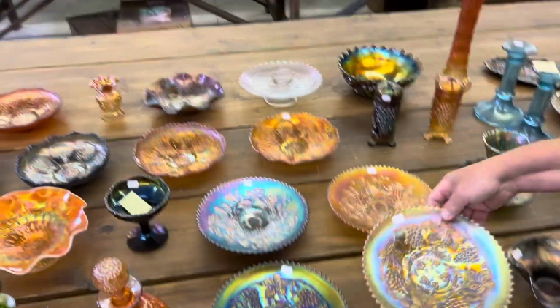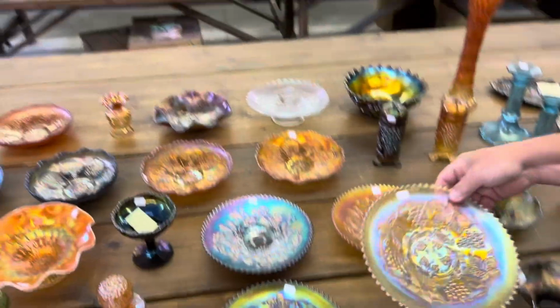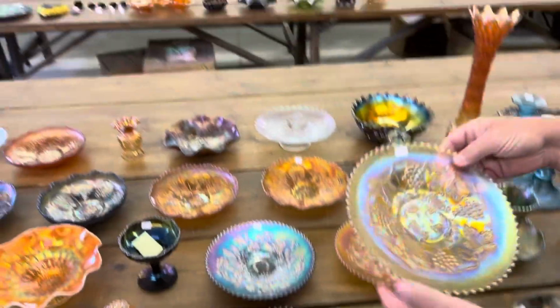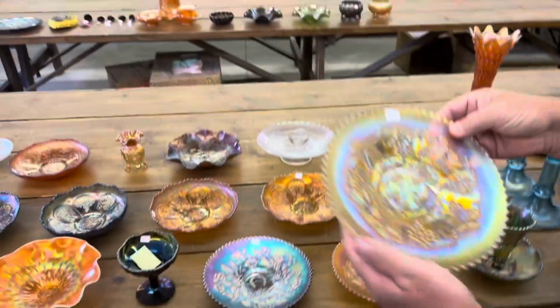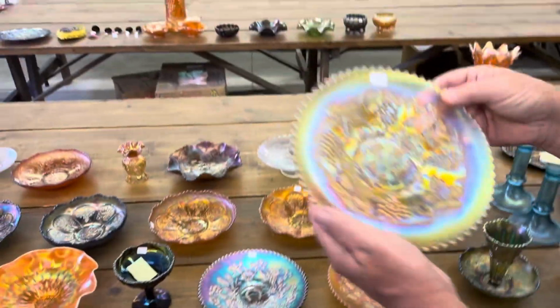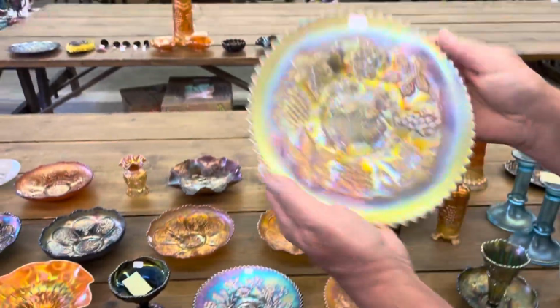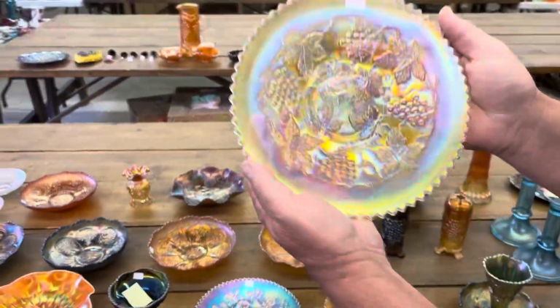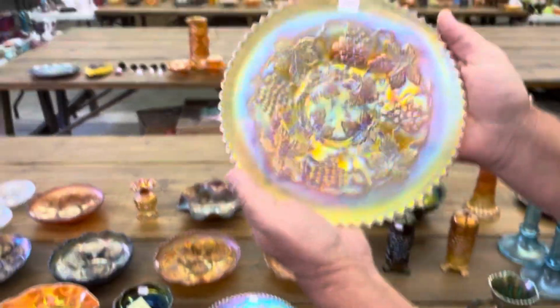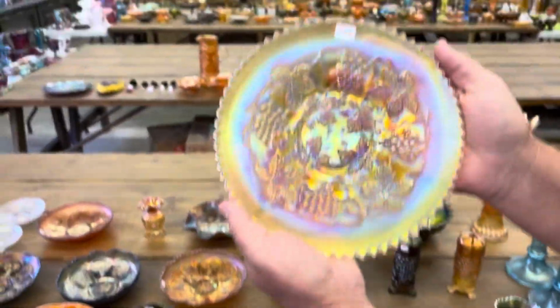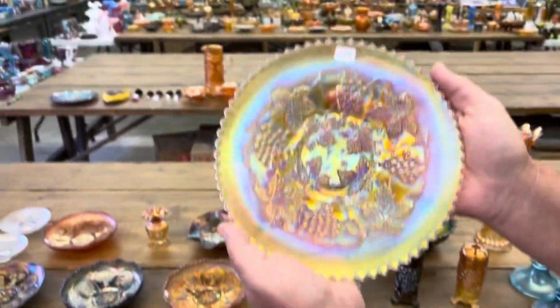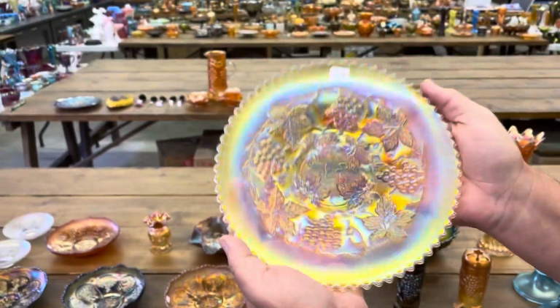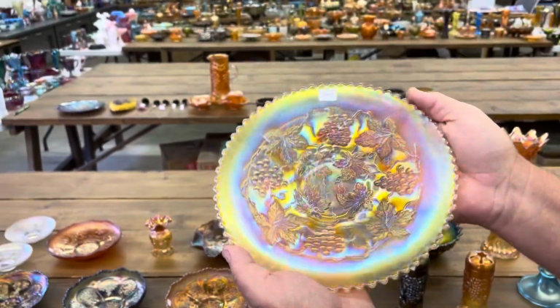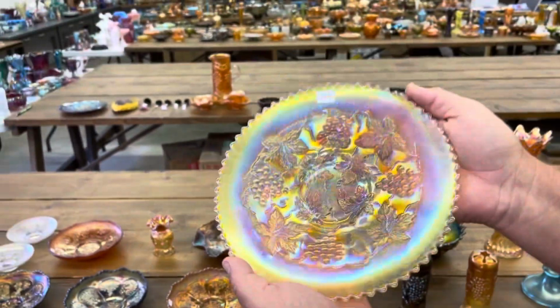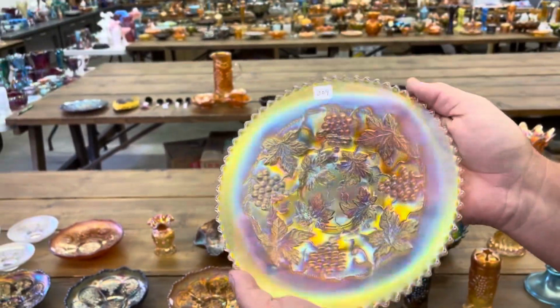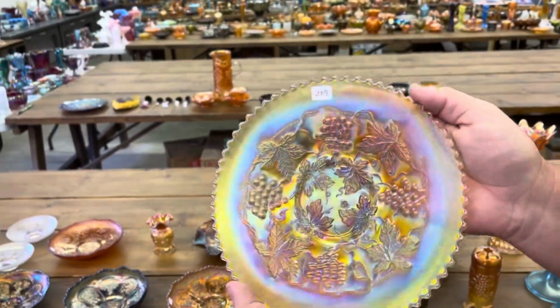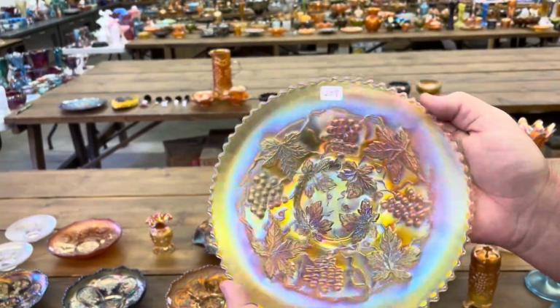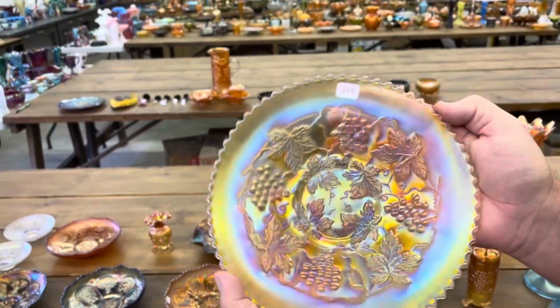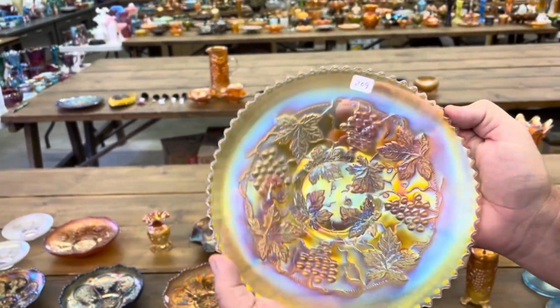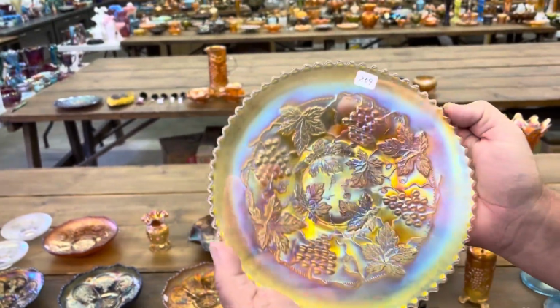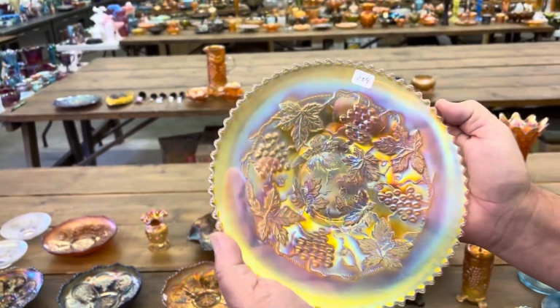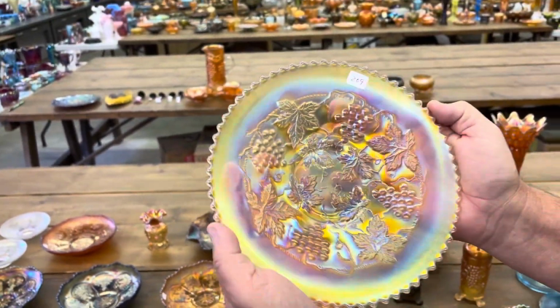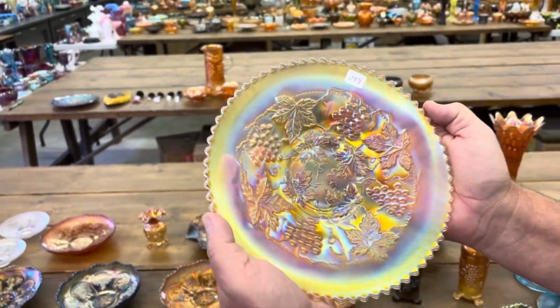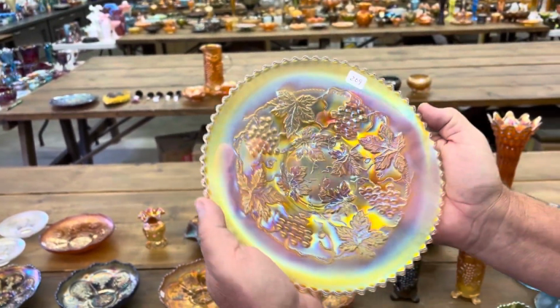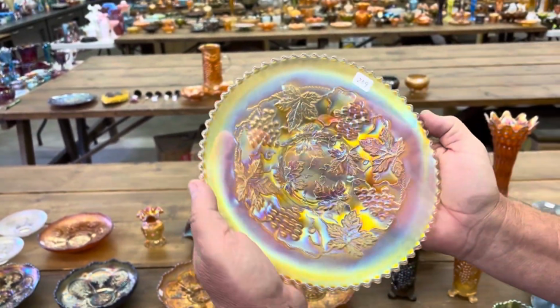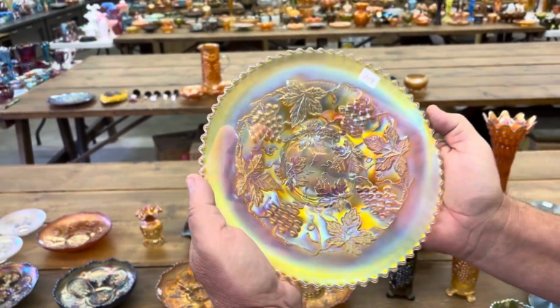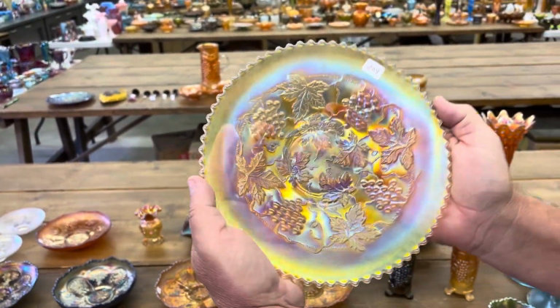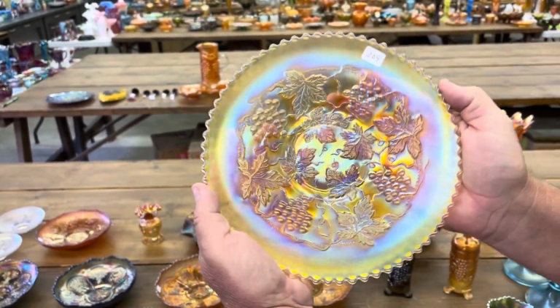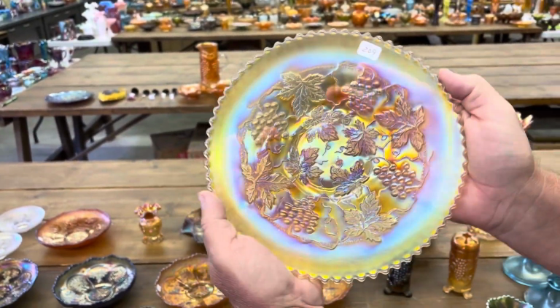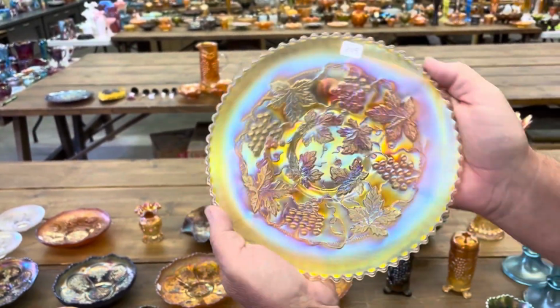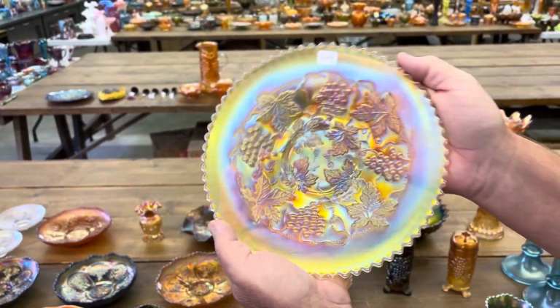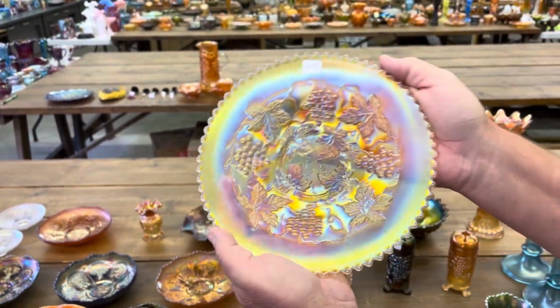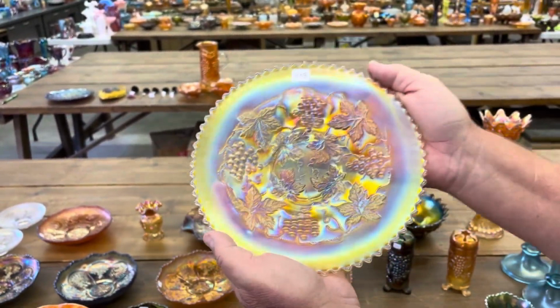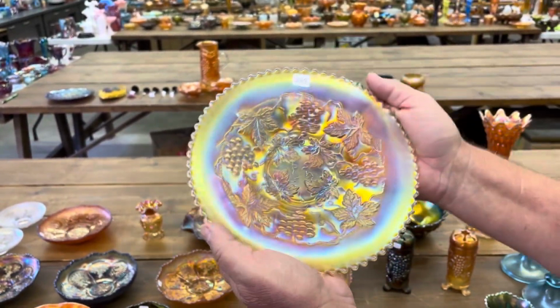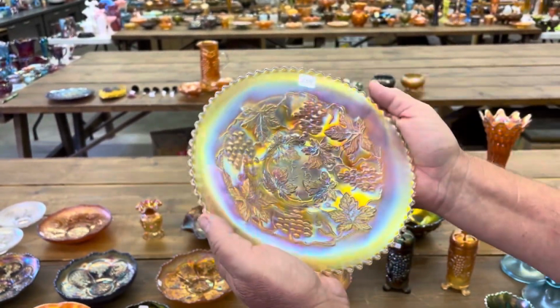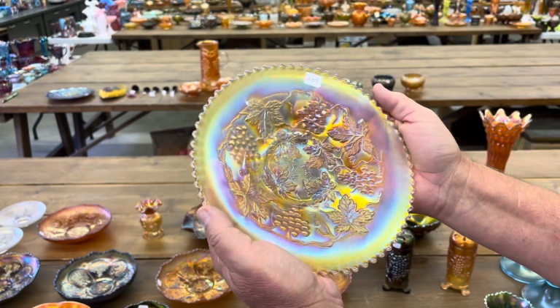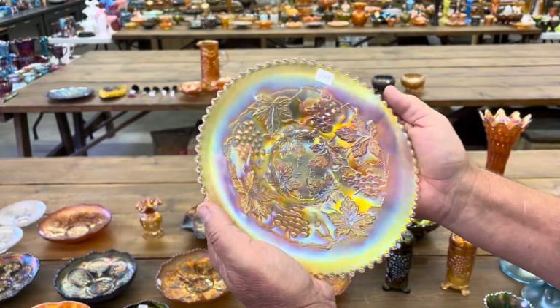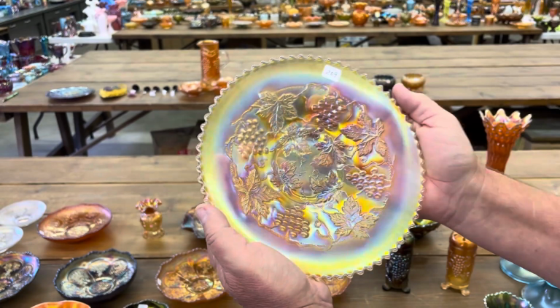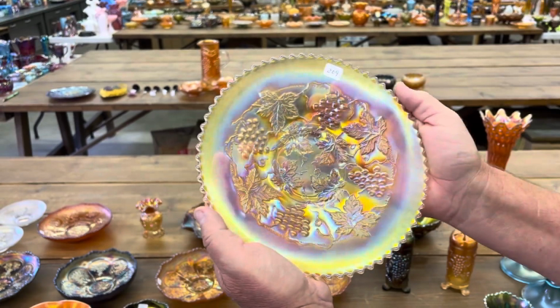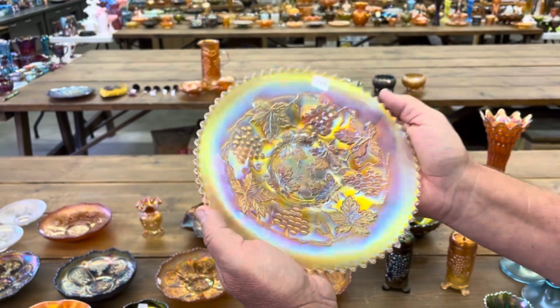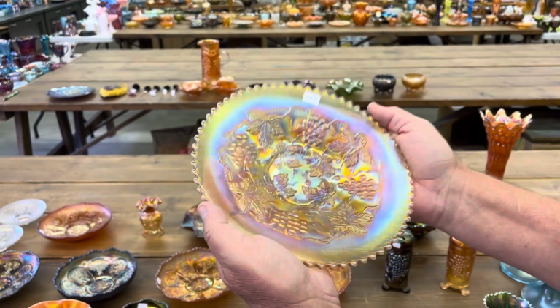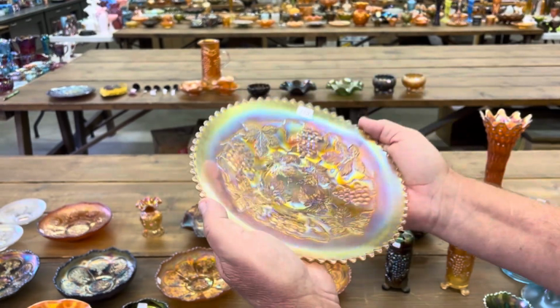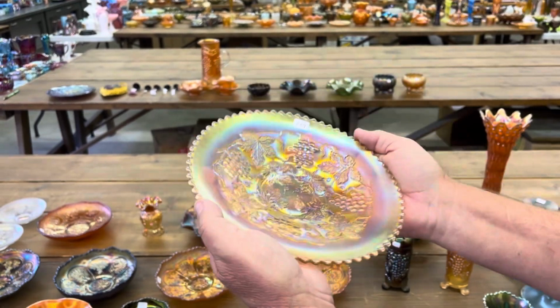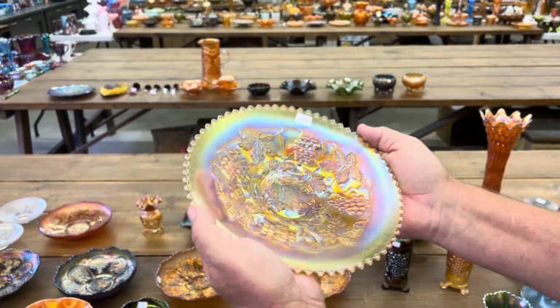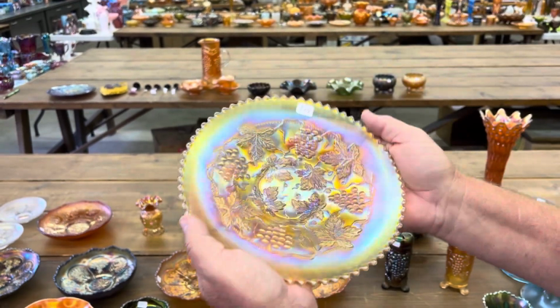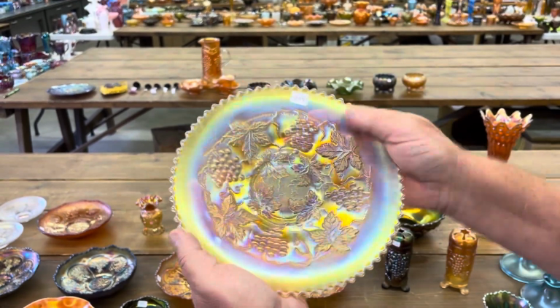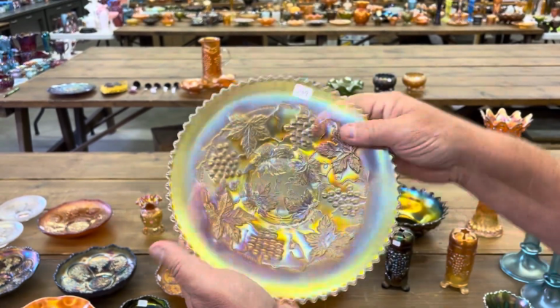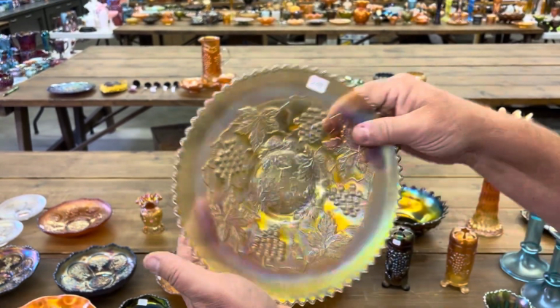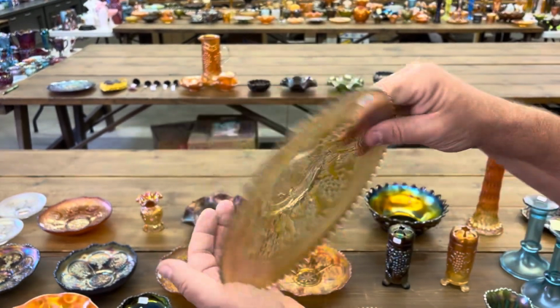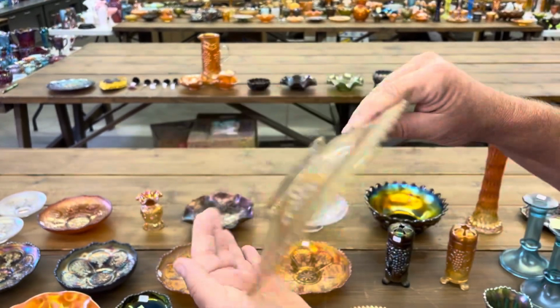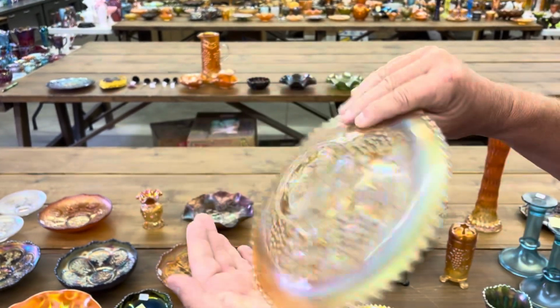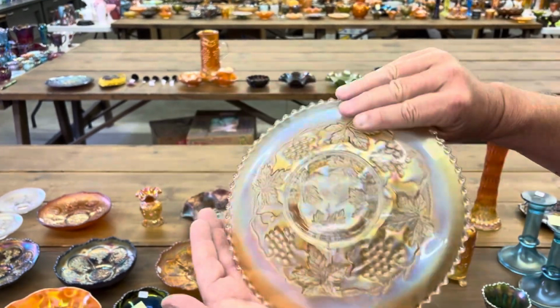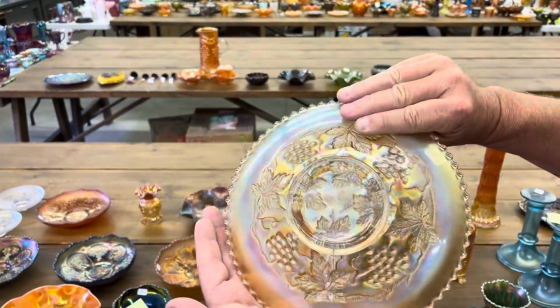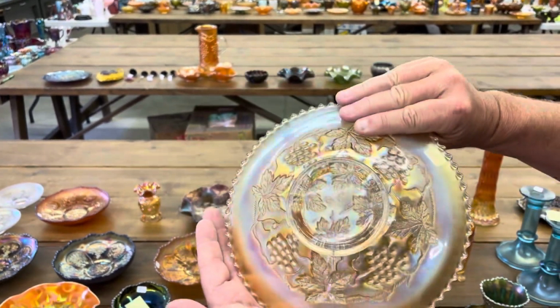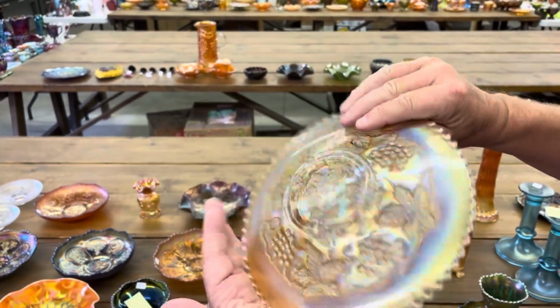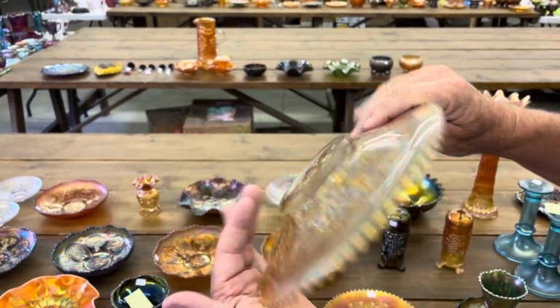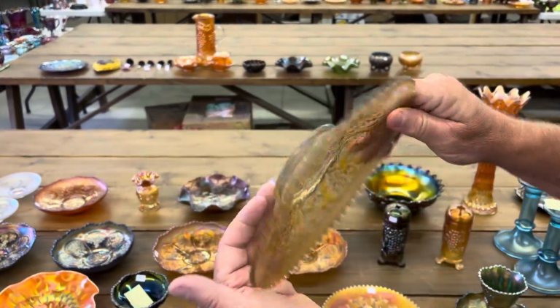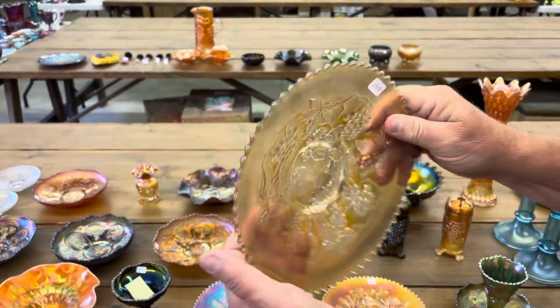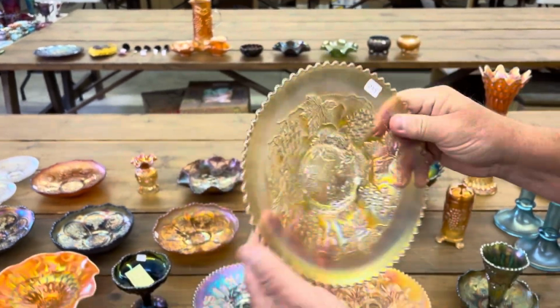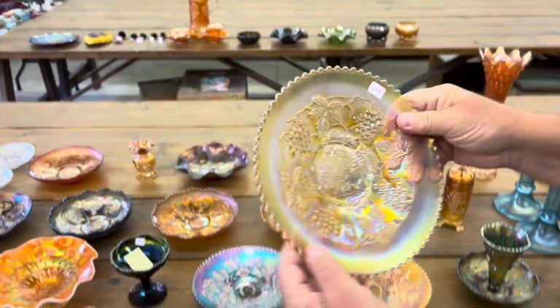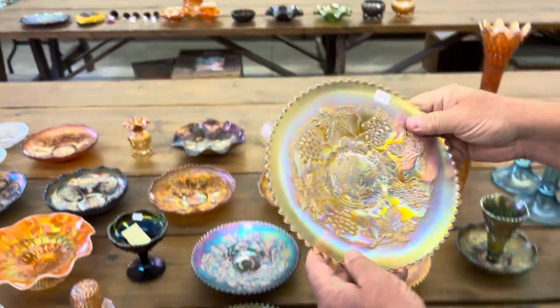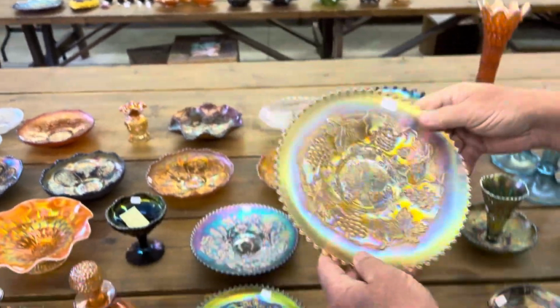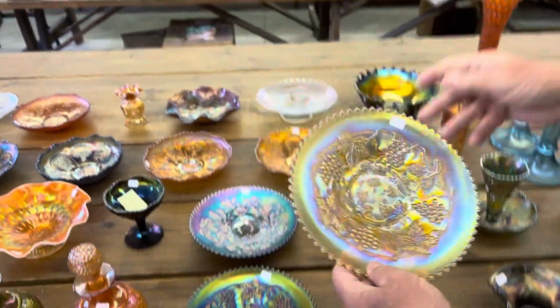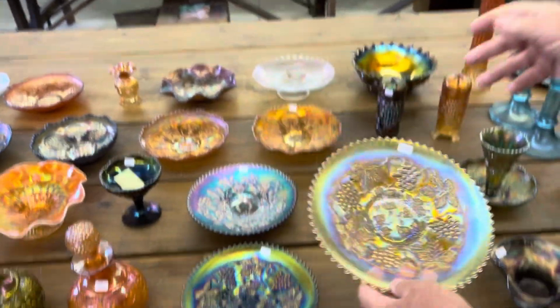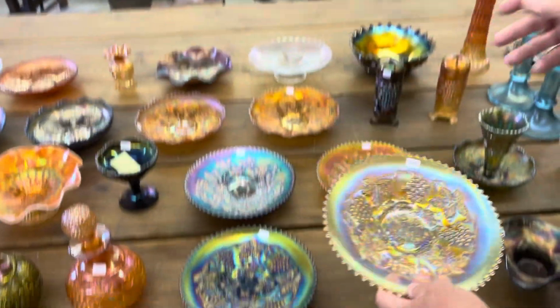Same thing here — plain back in marigold, Grape and Cable variant. Look at the yellow in that. Isn't that pretty? Very nice.